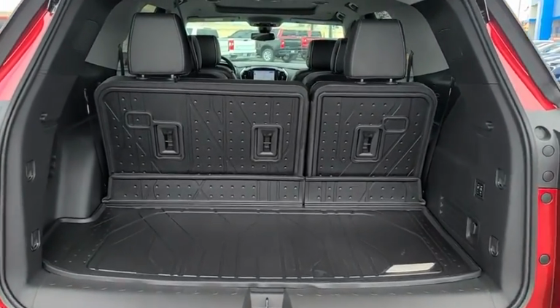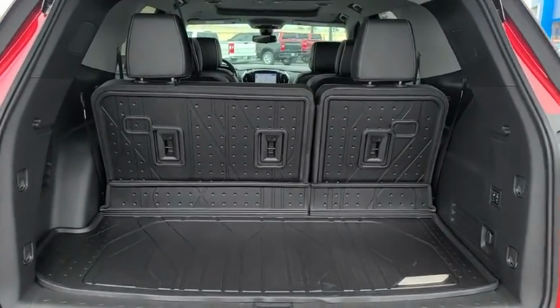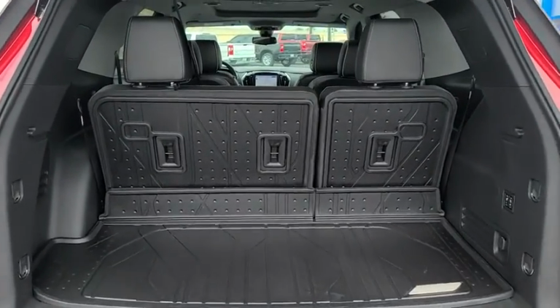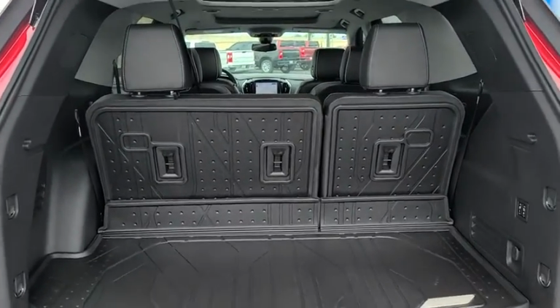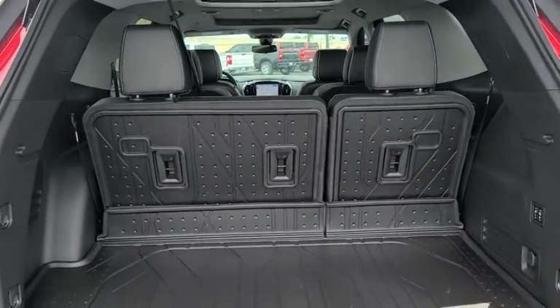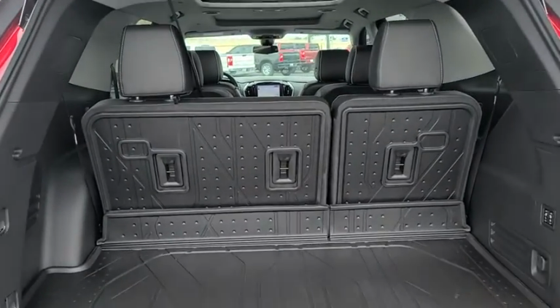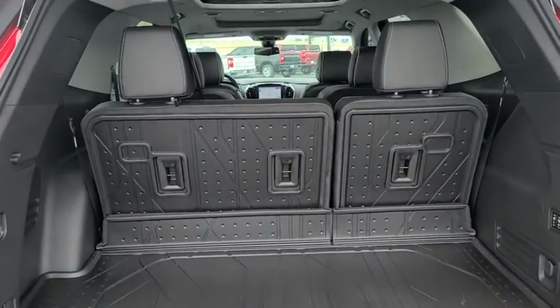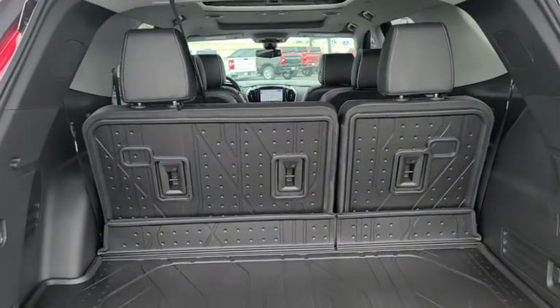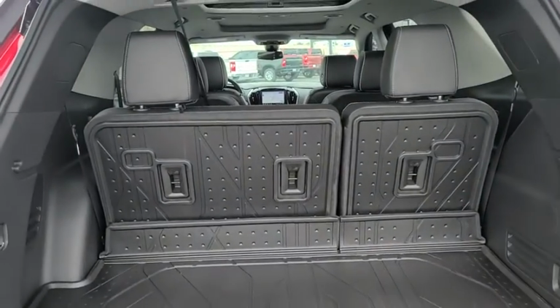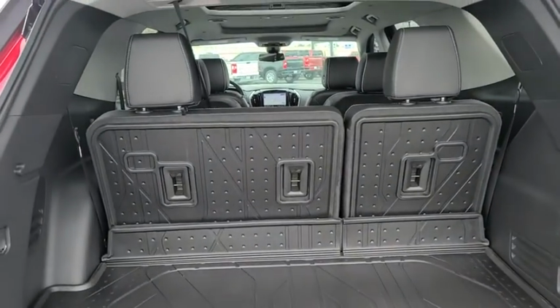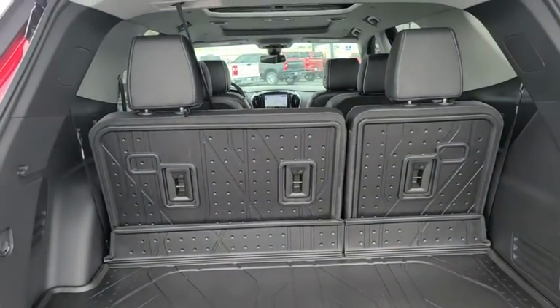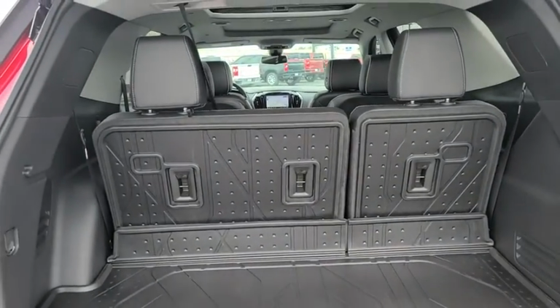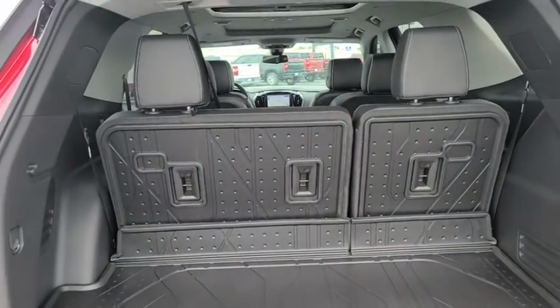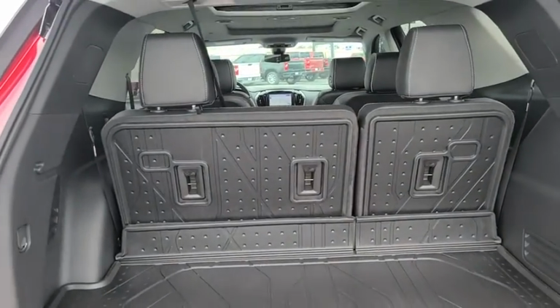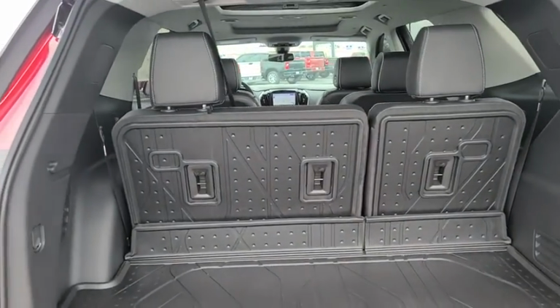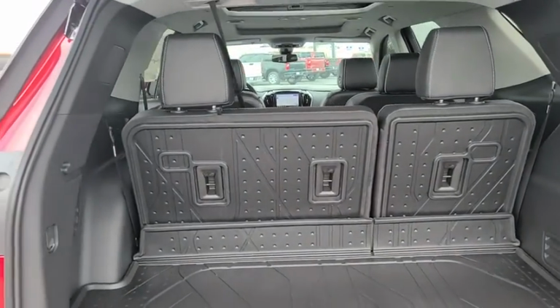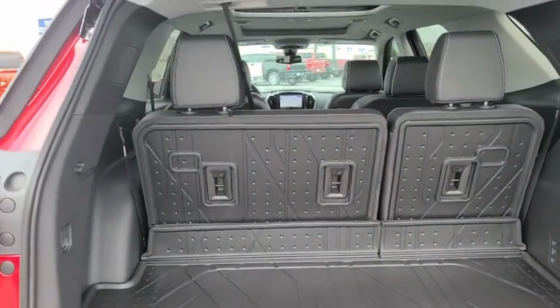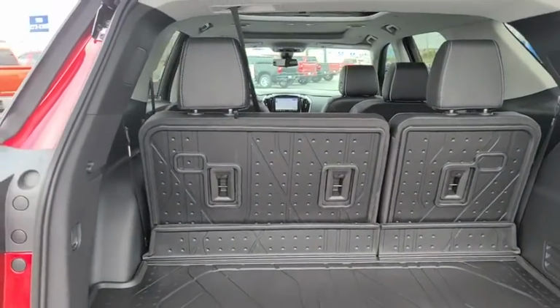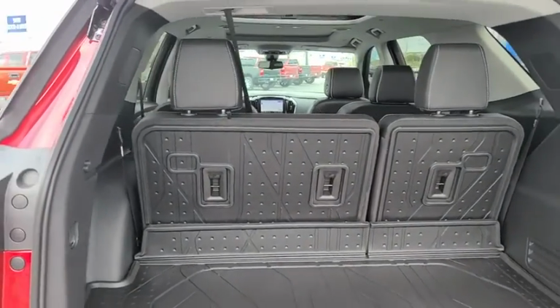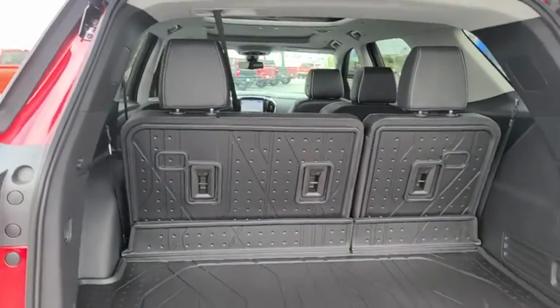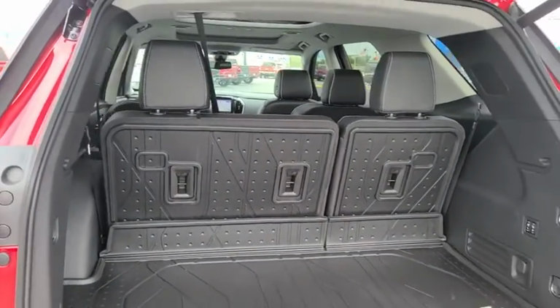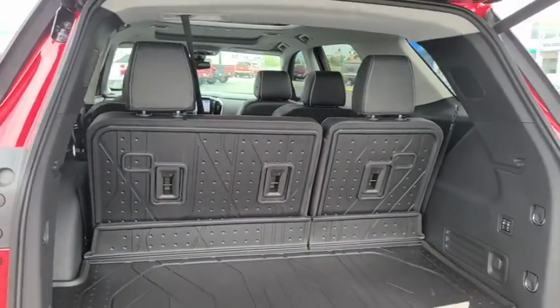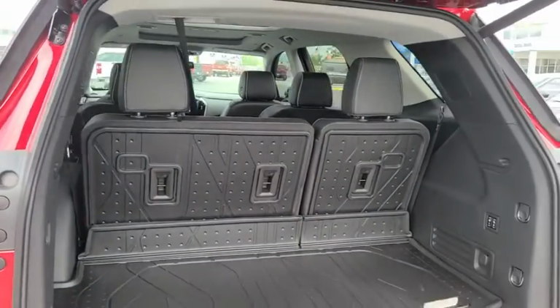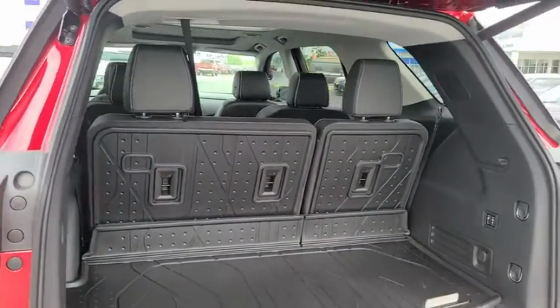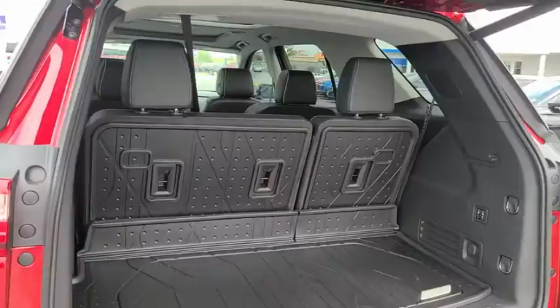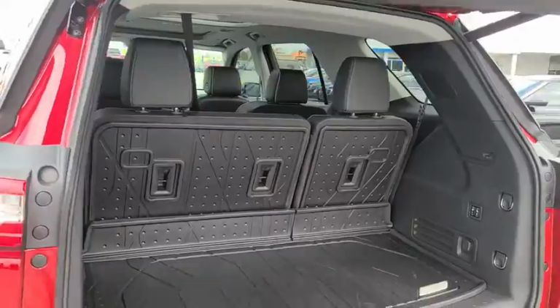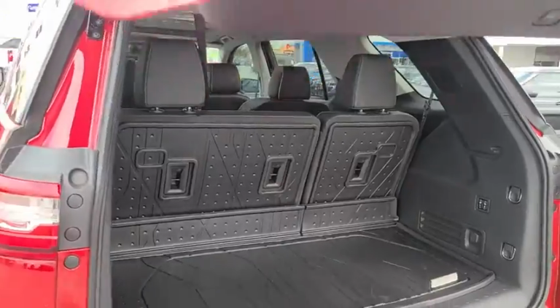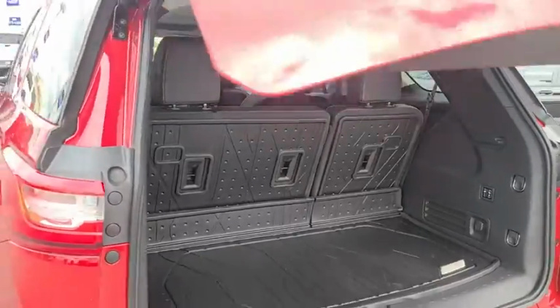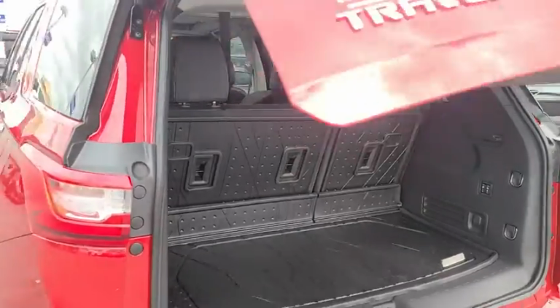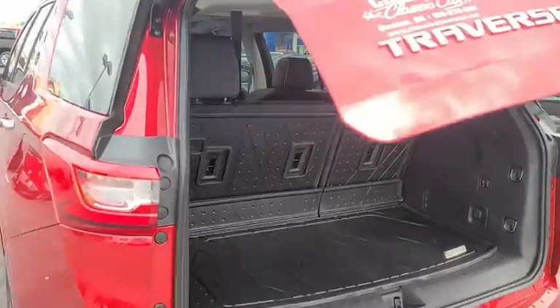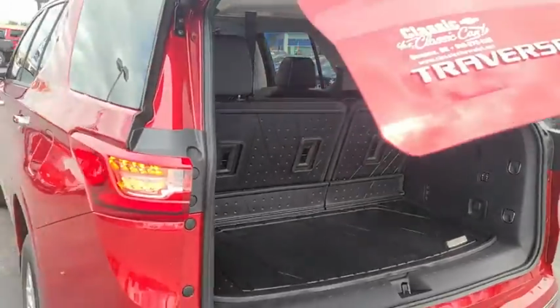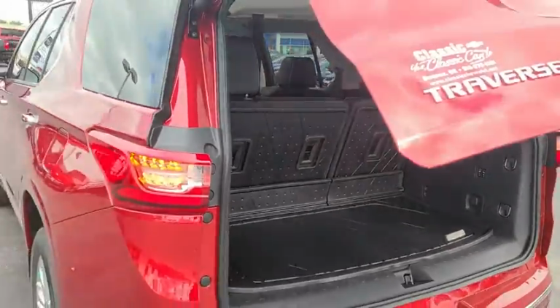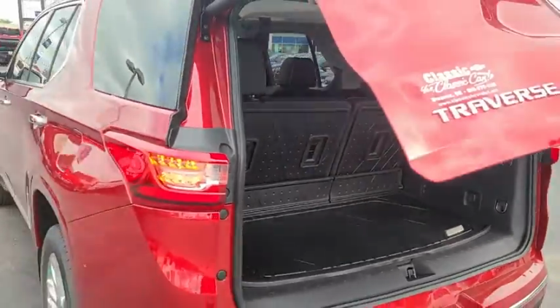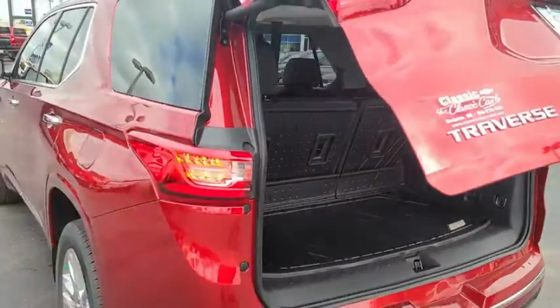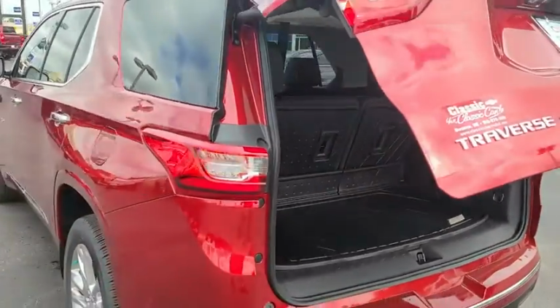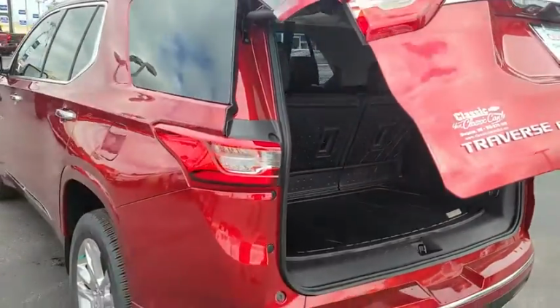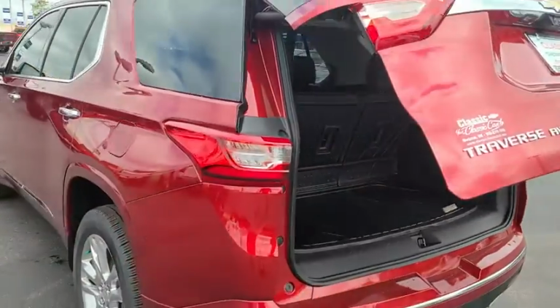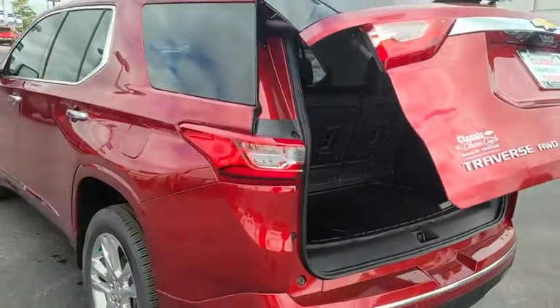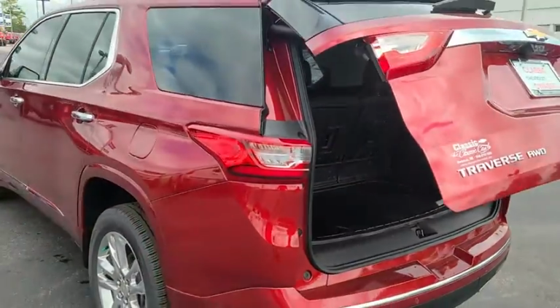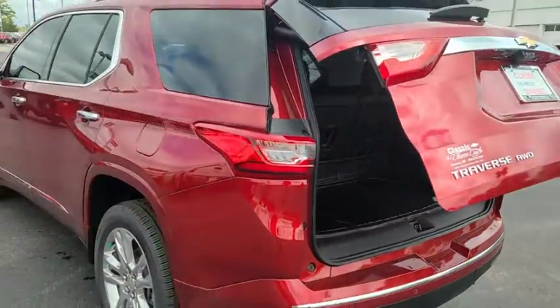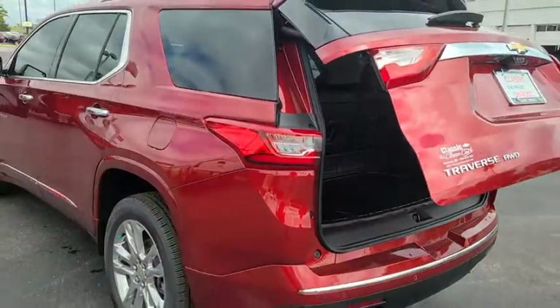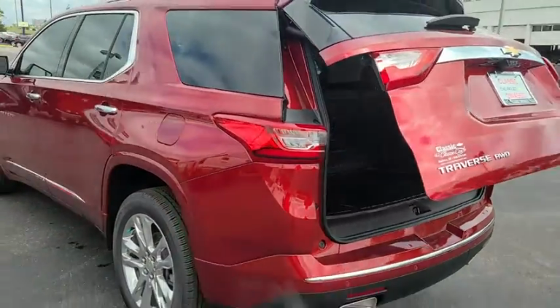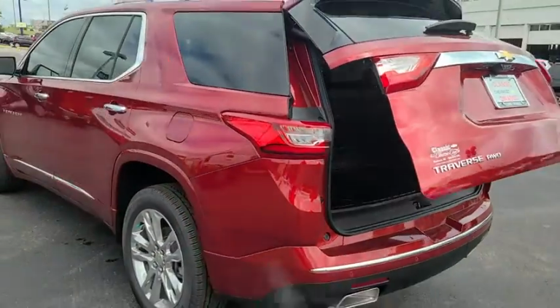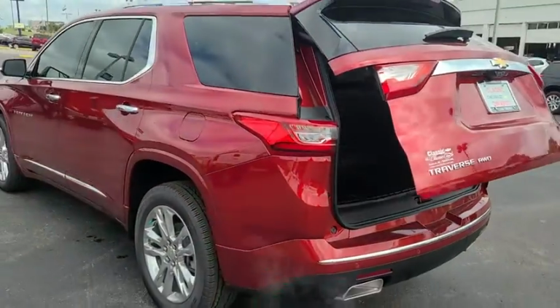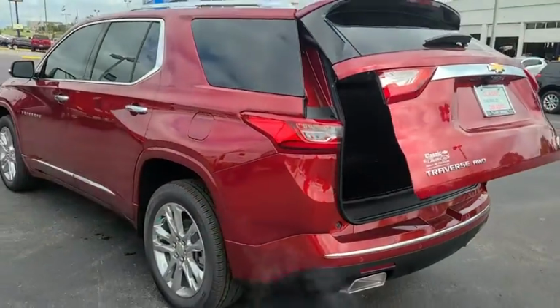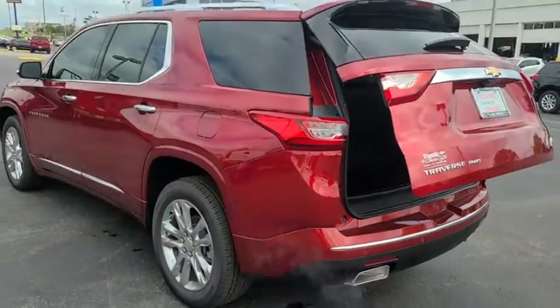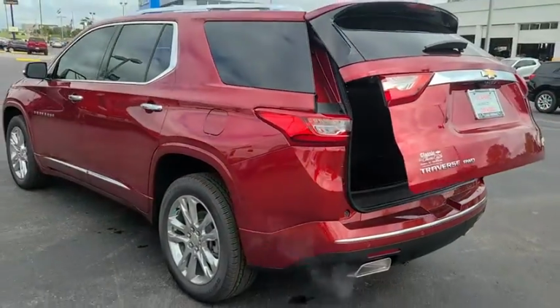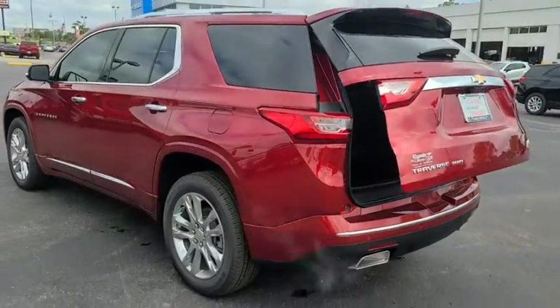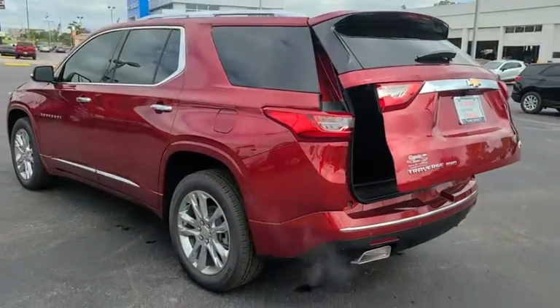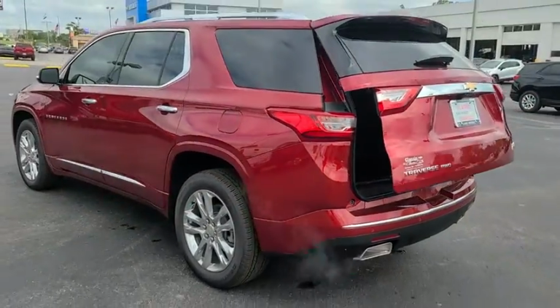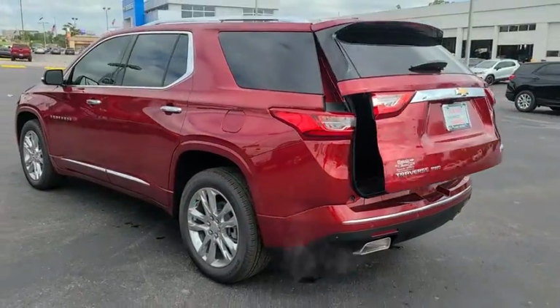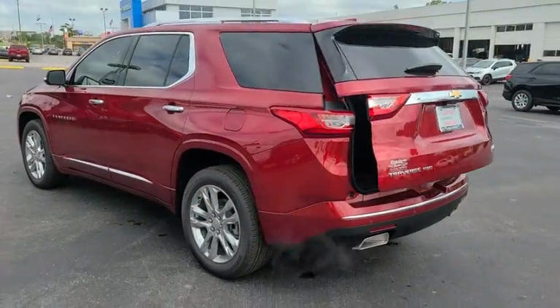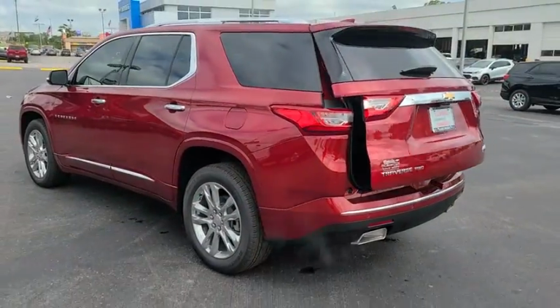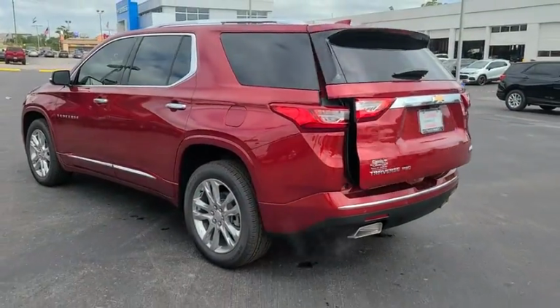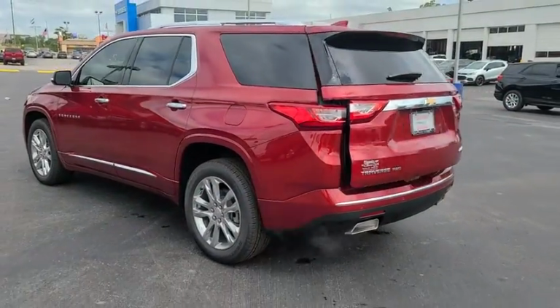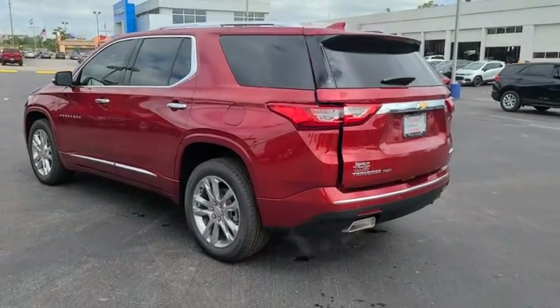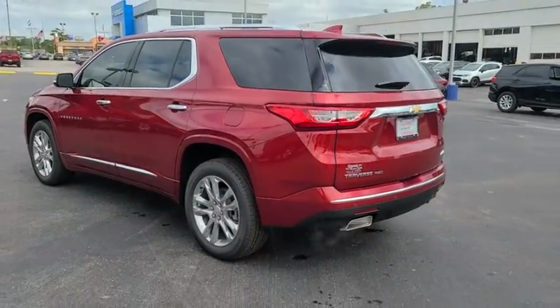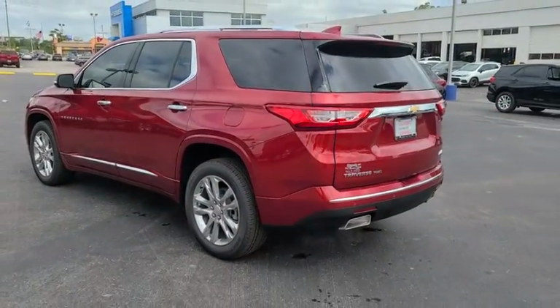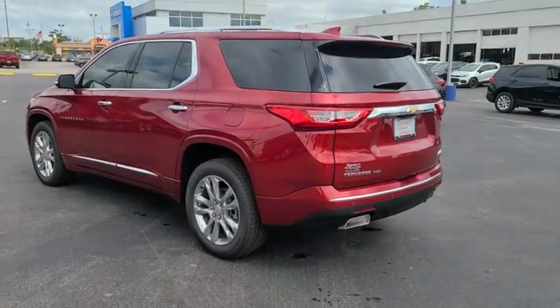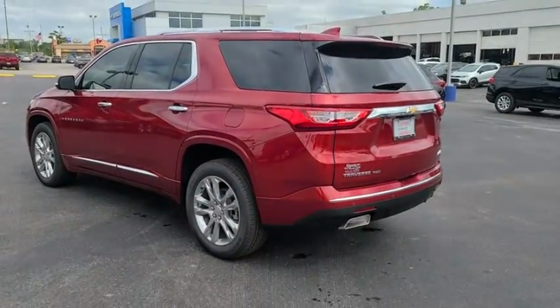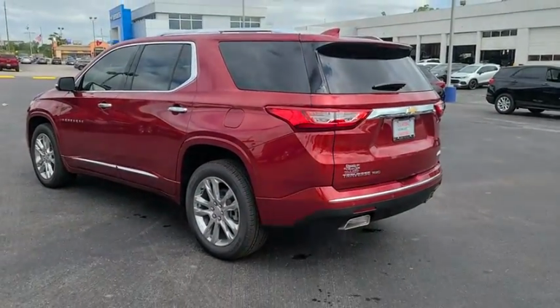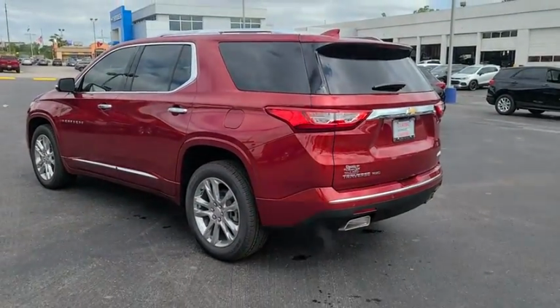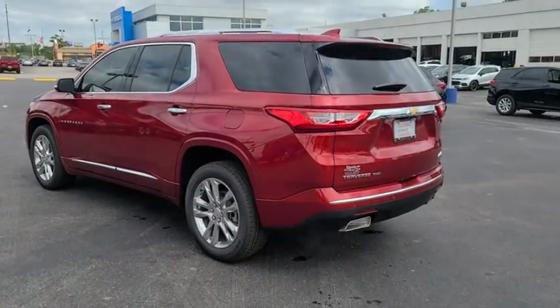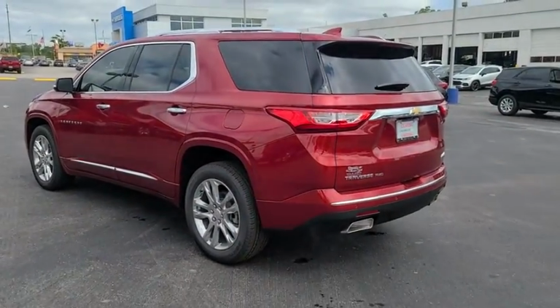Traction control, leather-wrapped steering wheel, Bluetooth, adjustable steering wheel, power steering, floor mats, auto-dimming rear-view mirror.